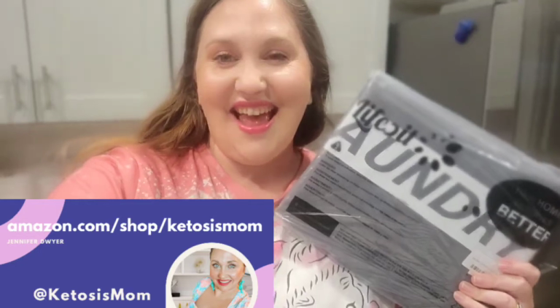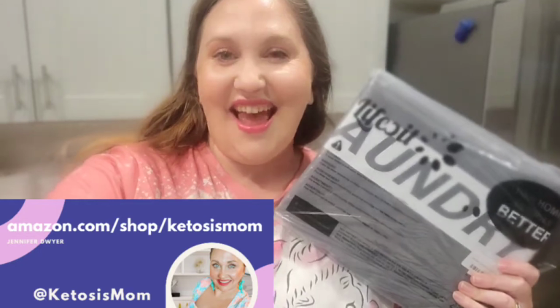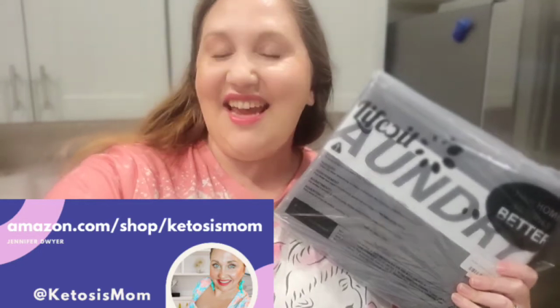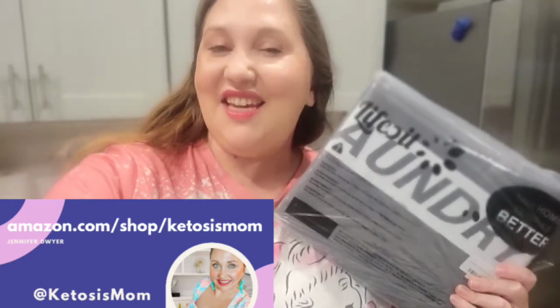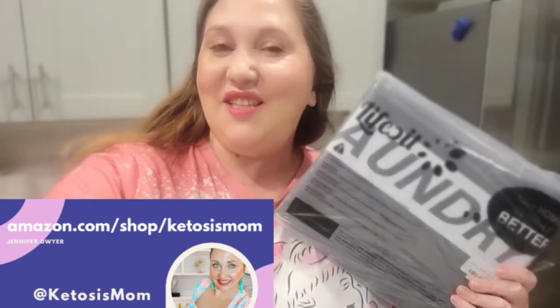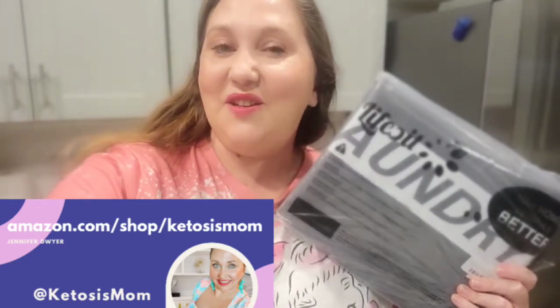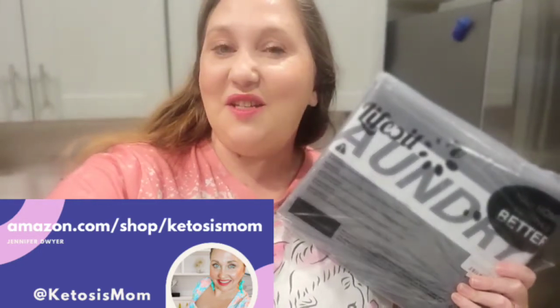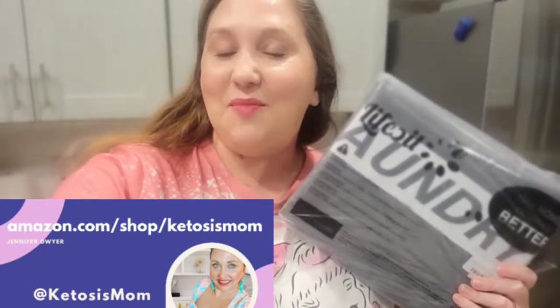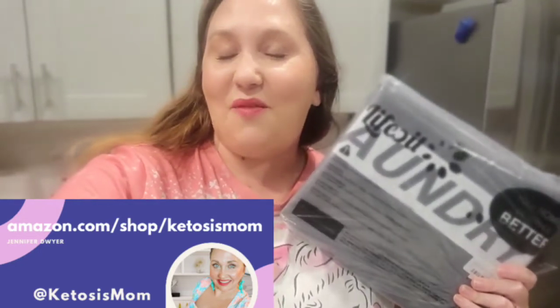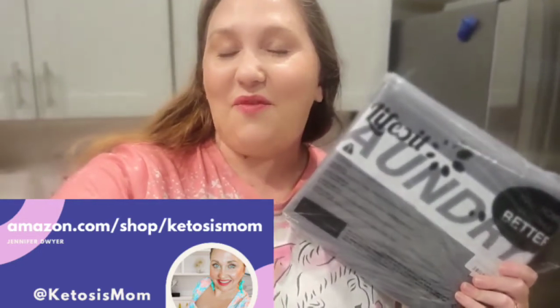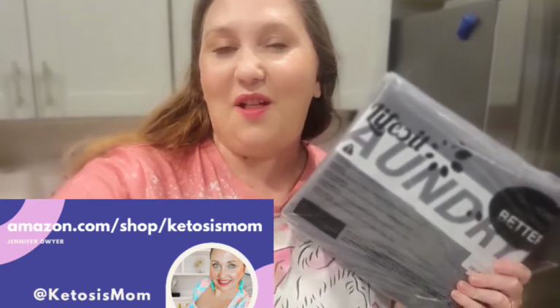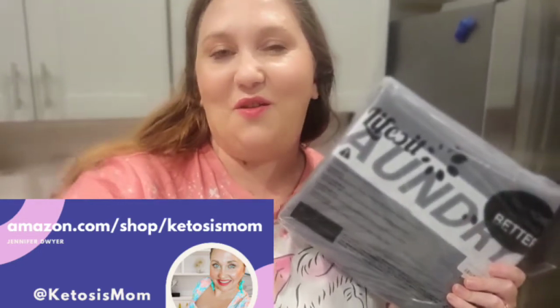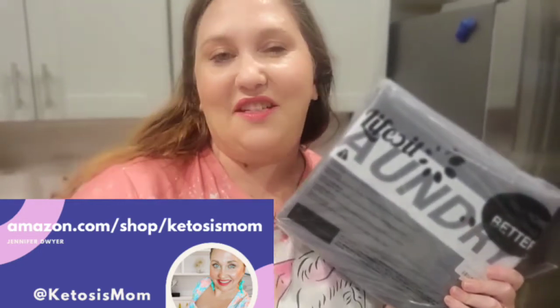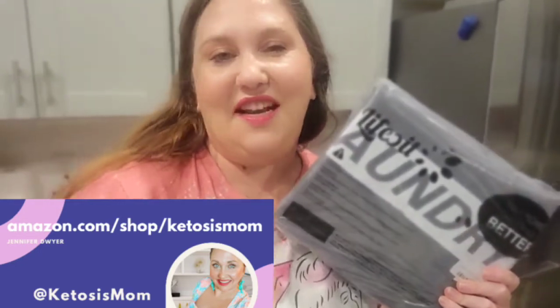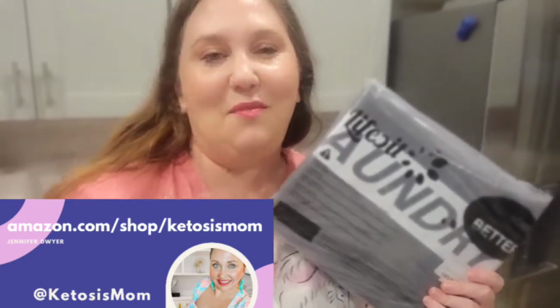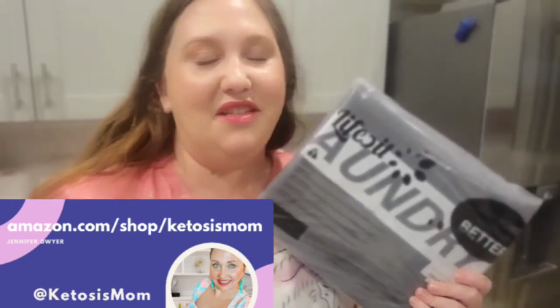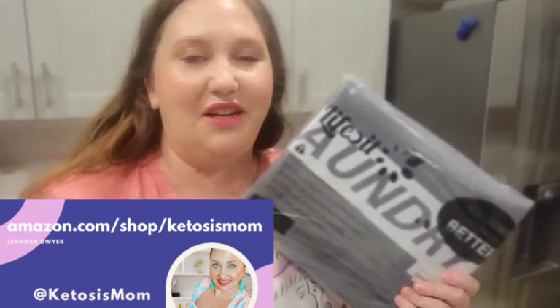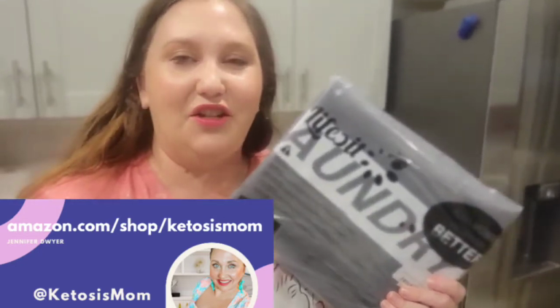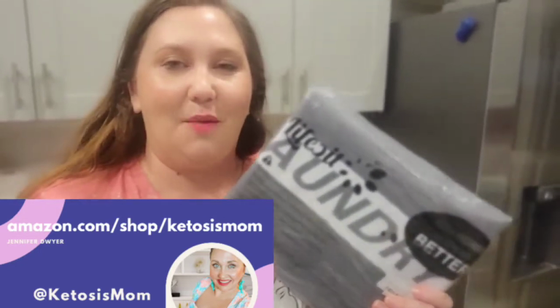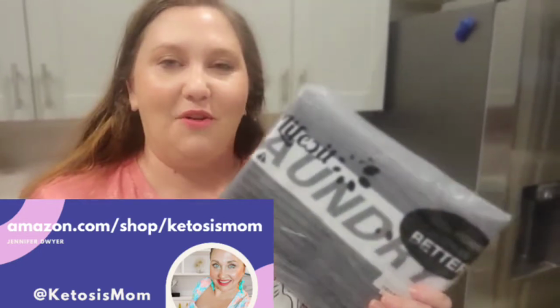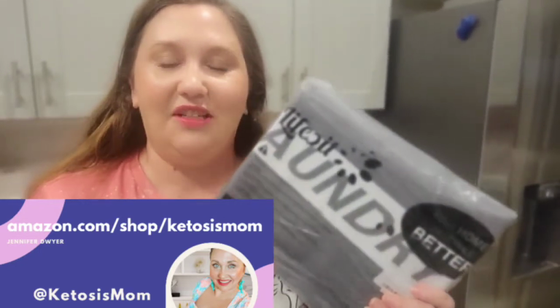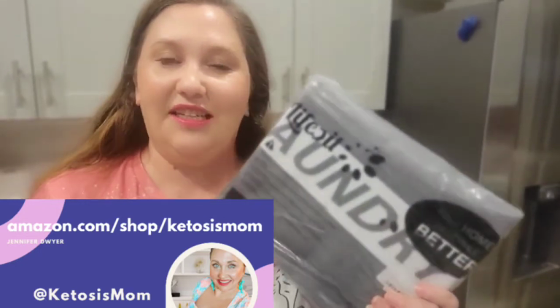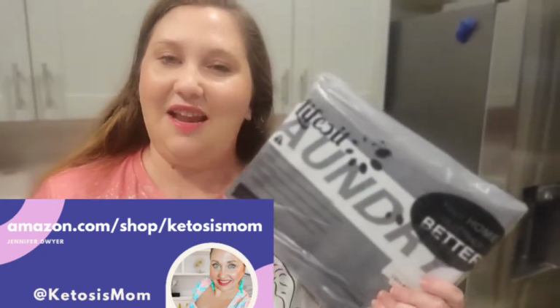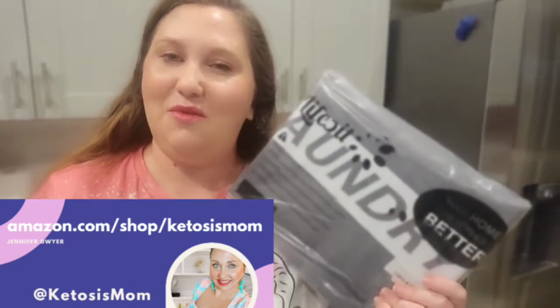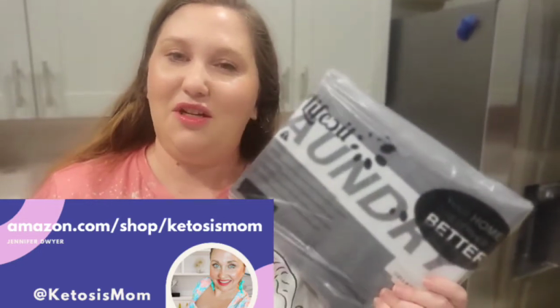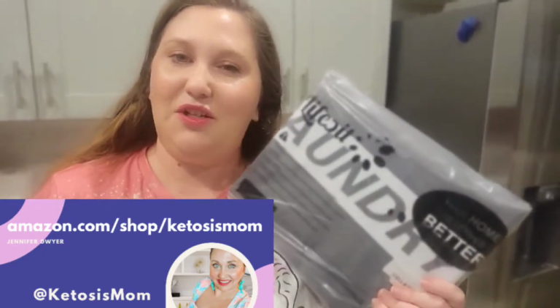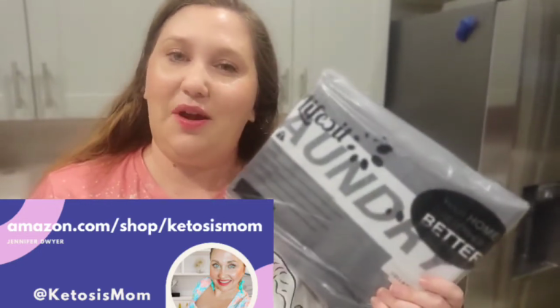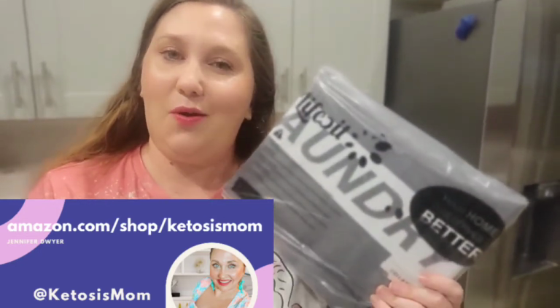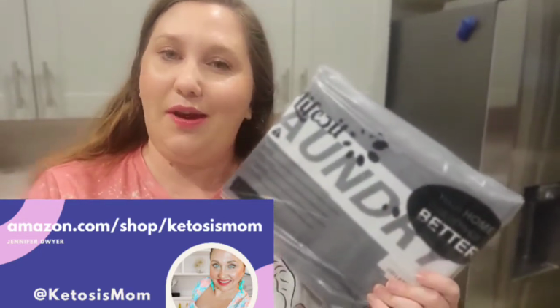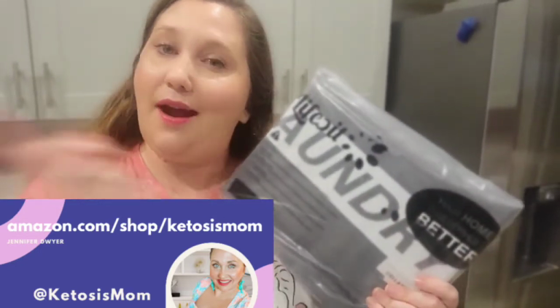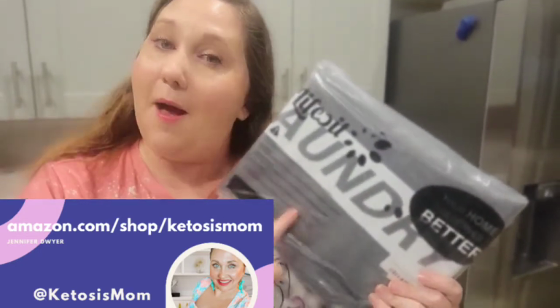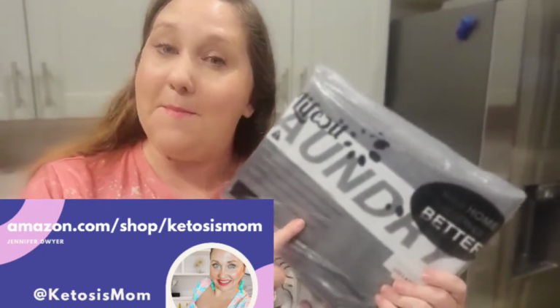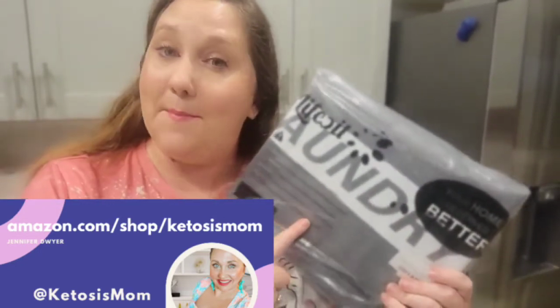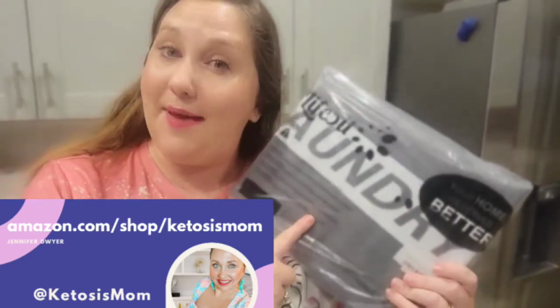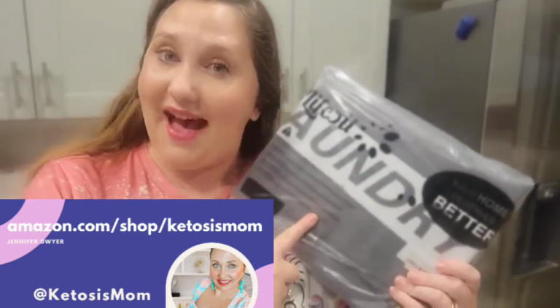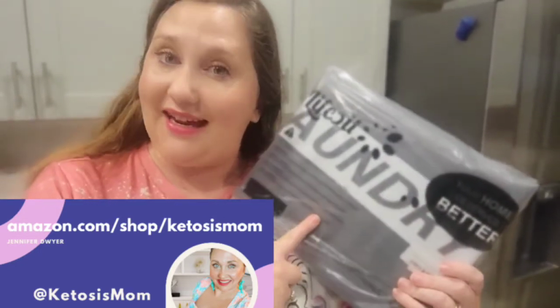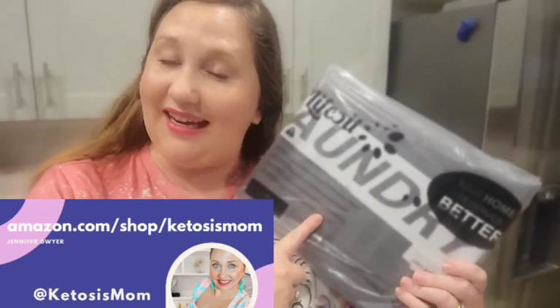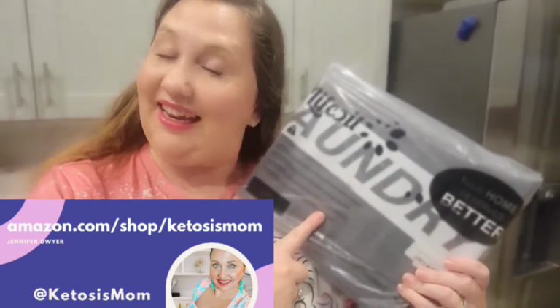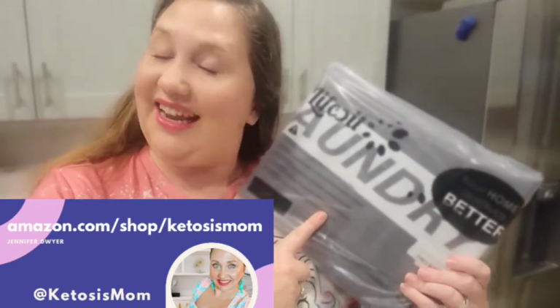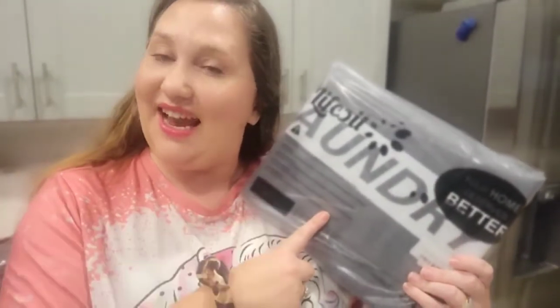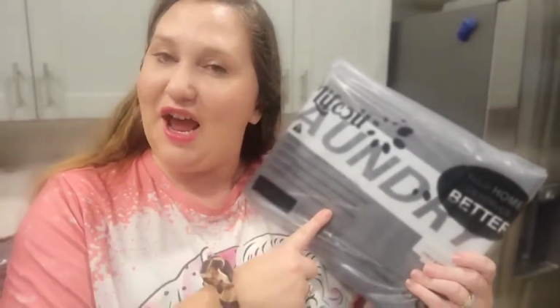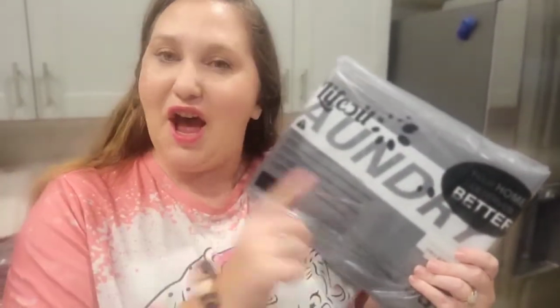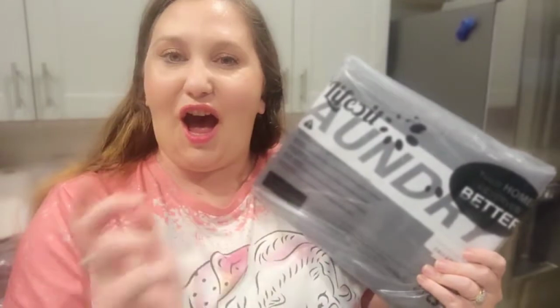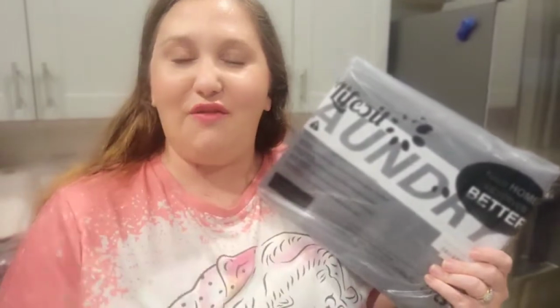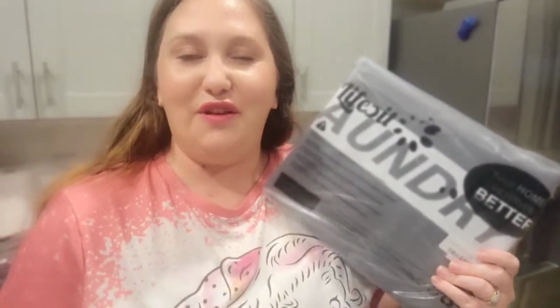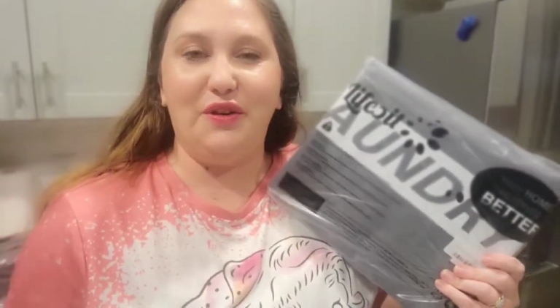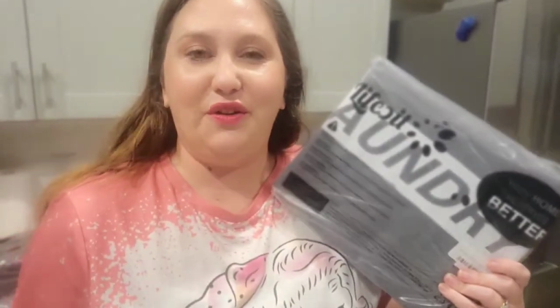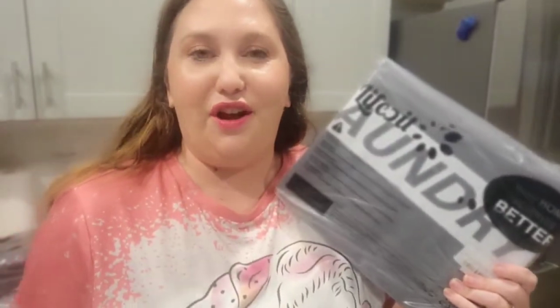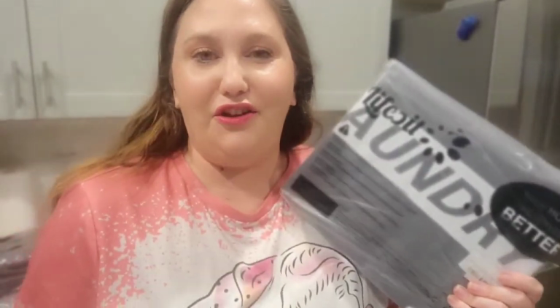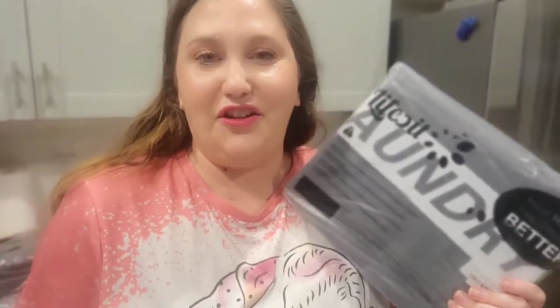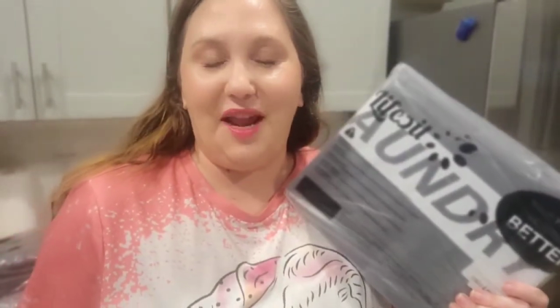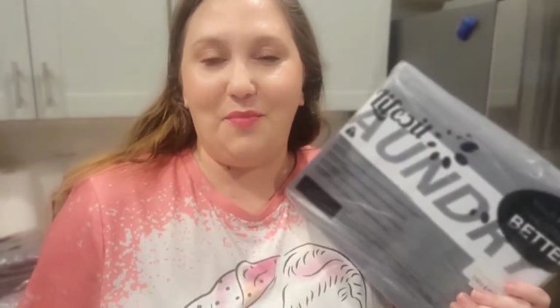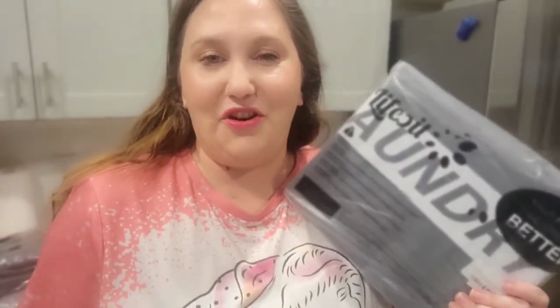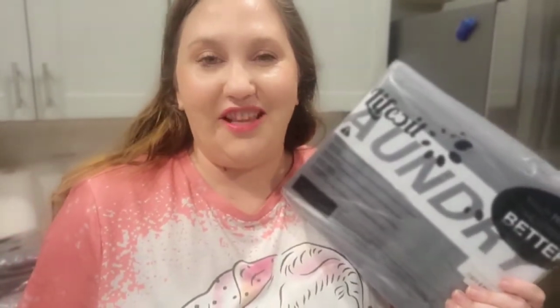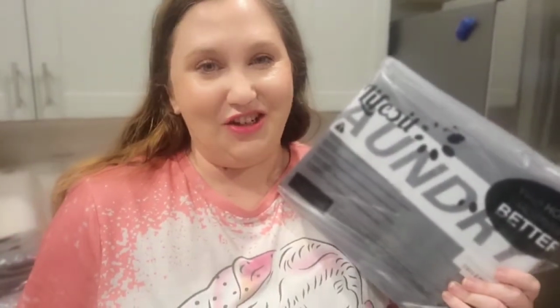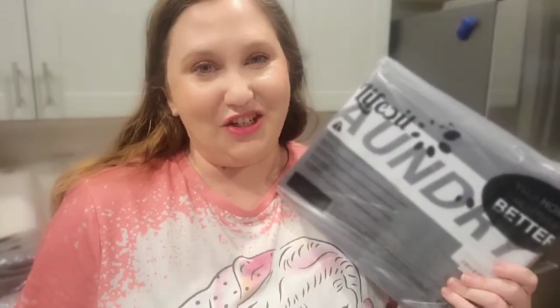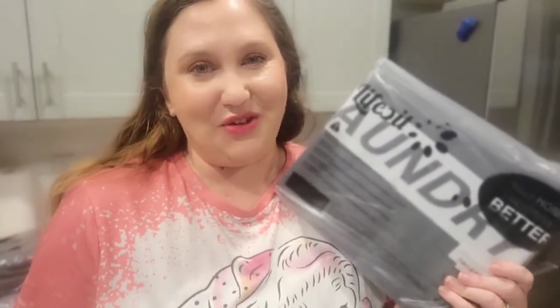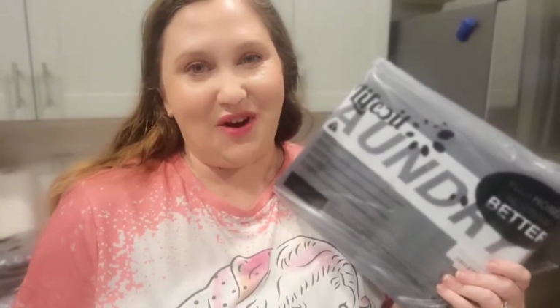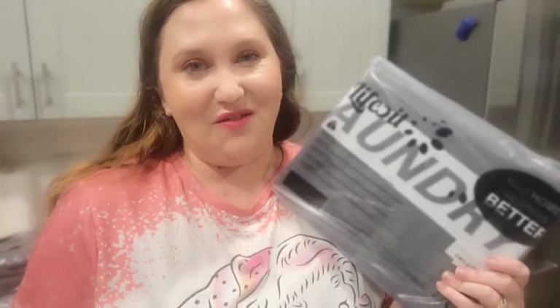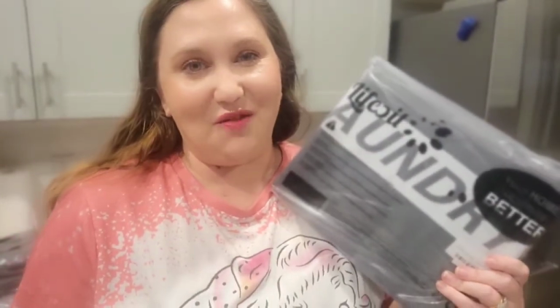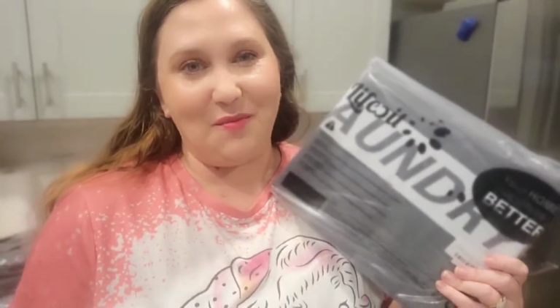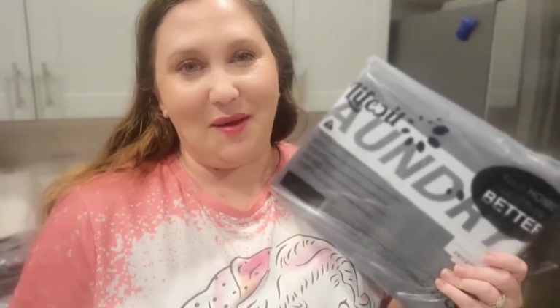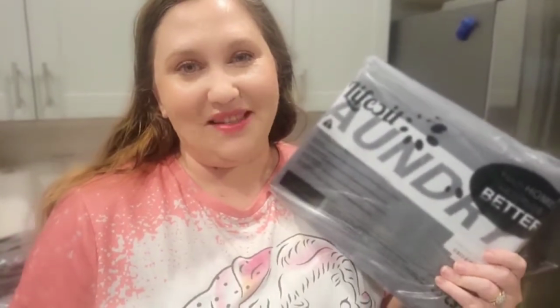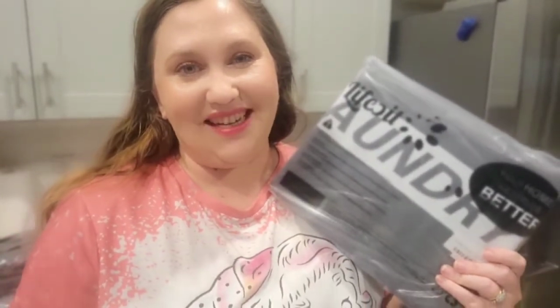Hey Kite's mom followers and Amazon shoppers. Today I'm going to do a quick unboxing of a new laundry hamper that just arrived from Amazon.